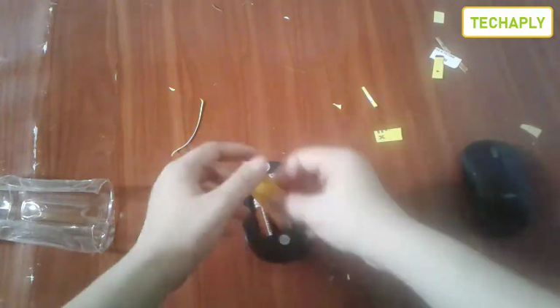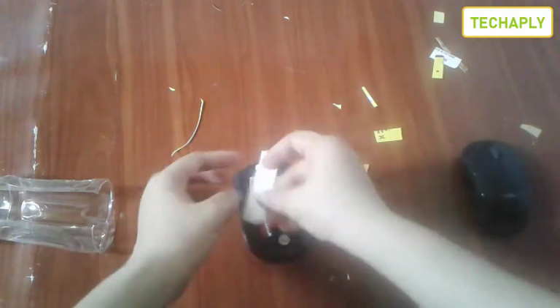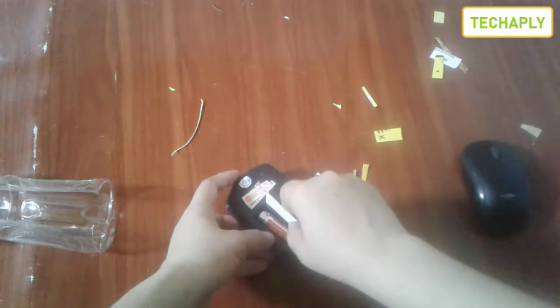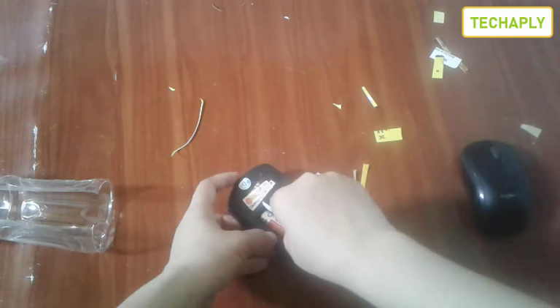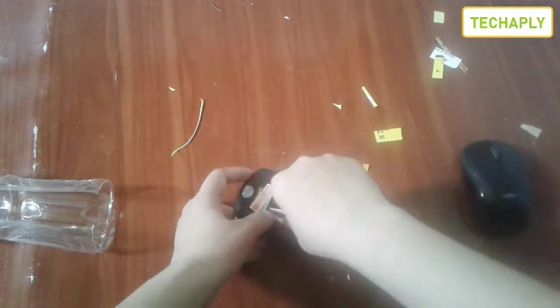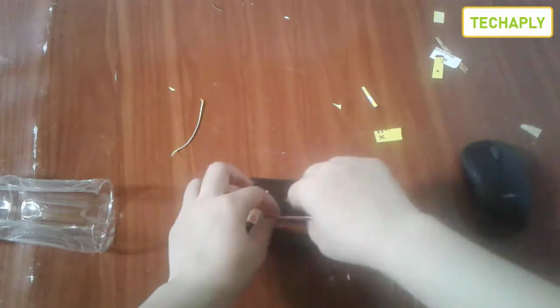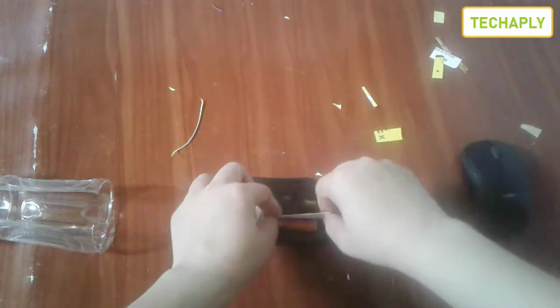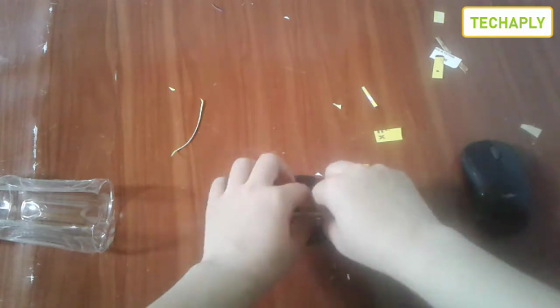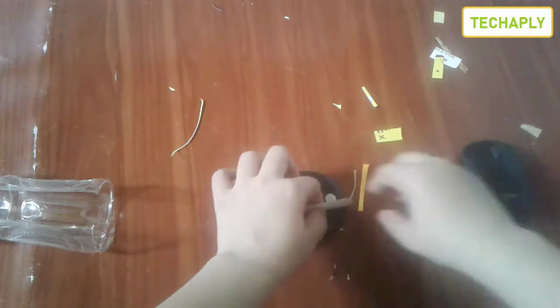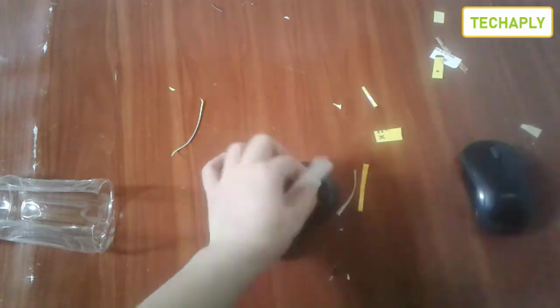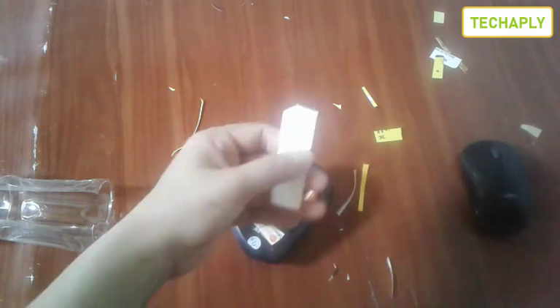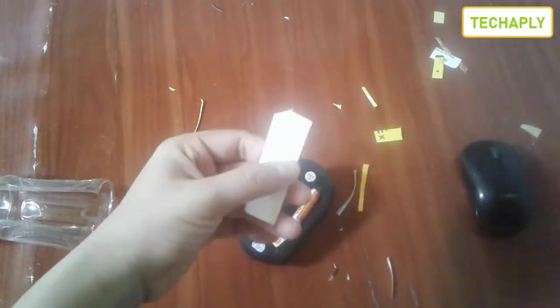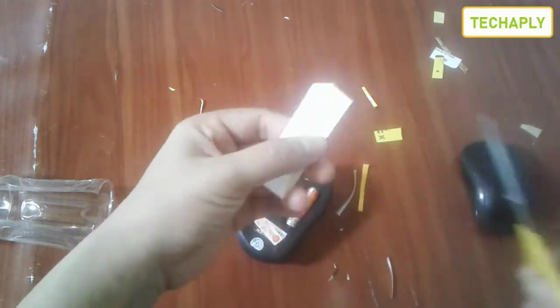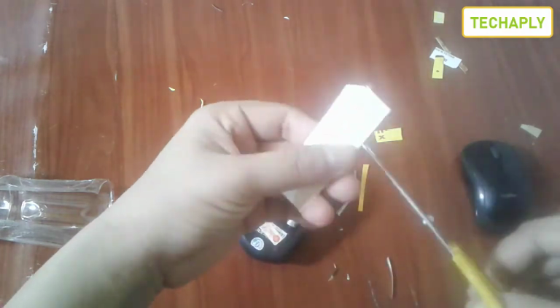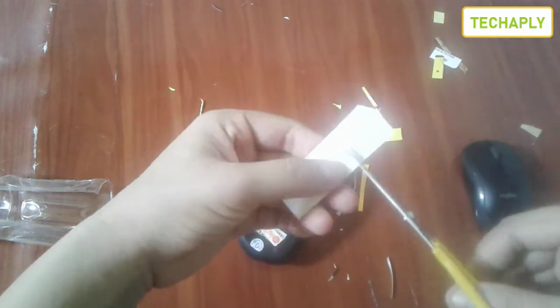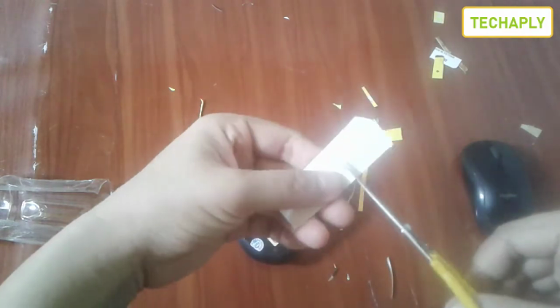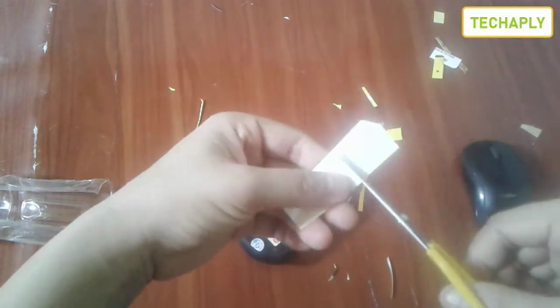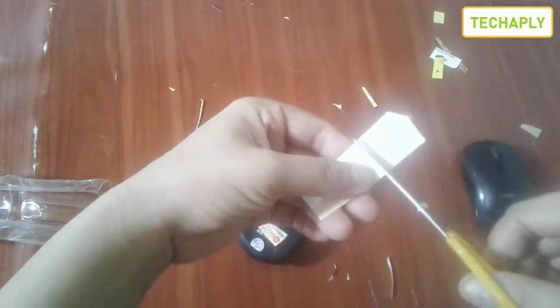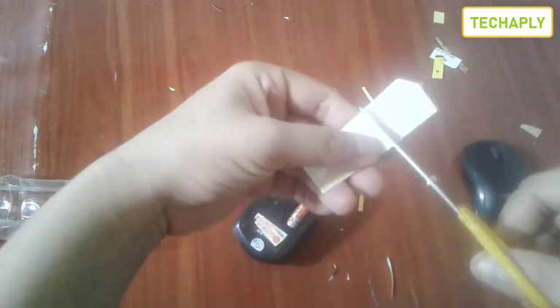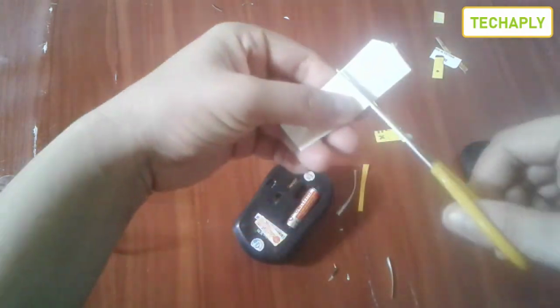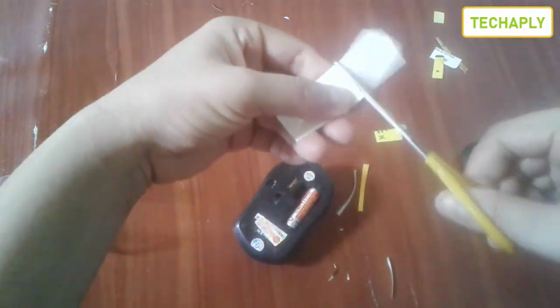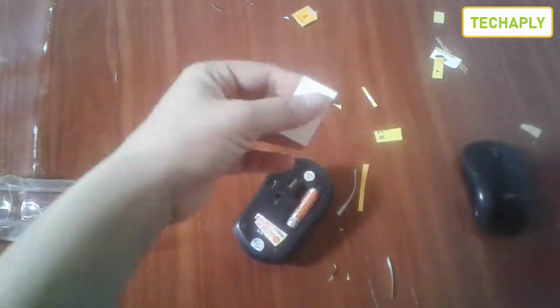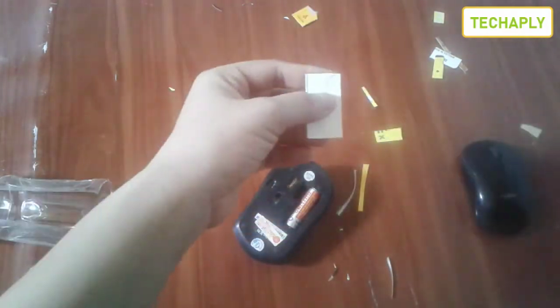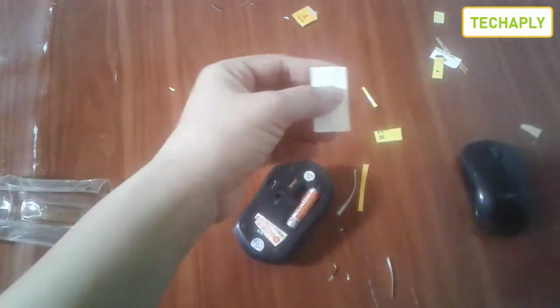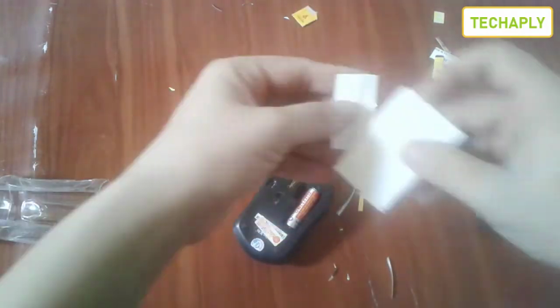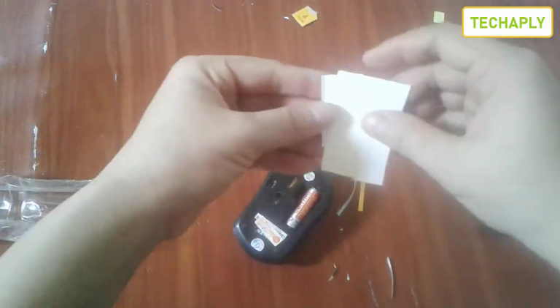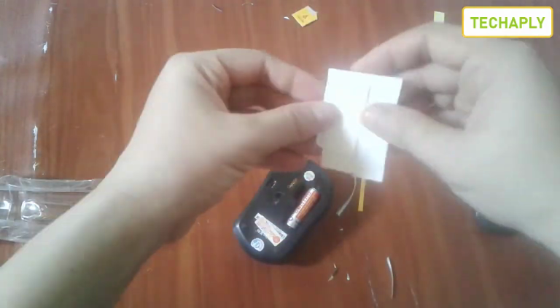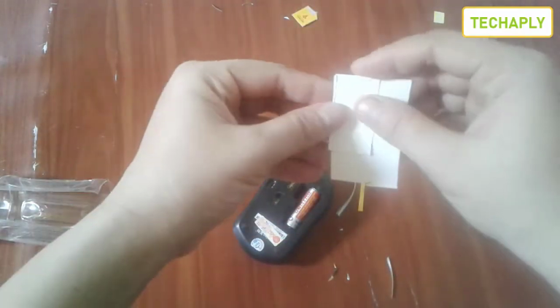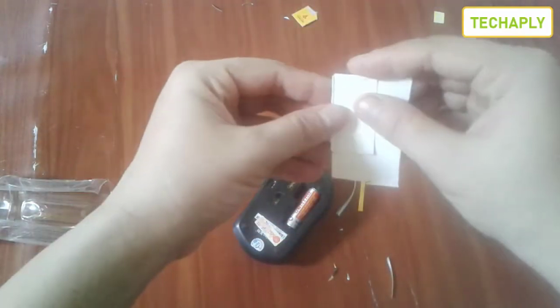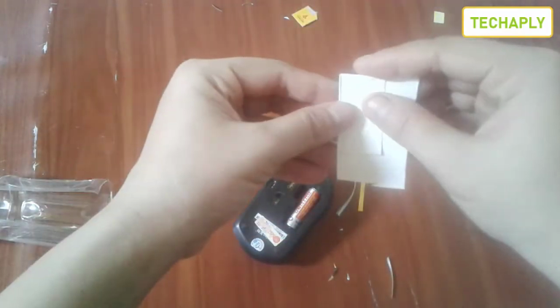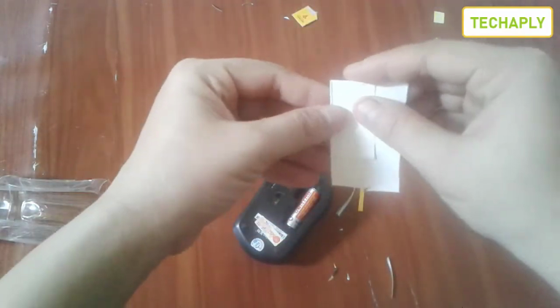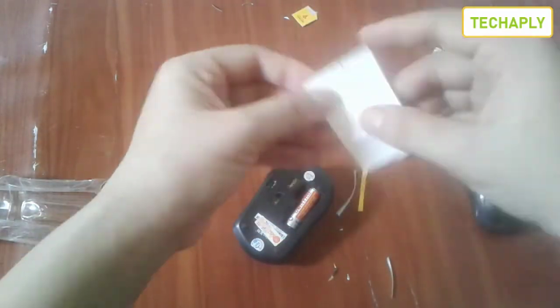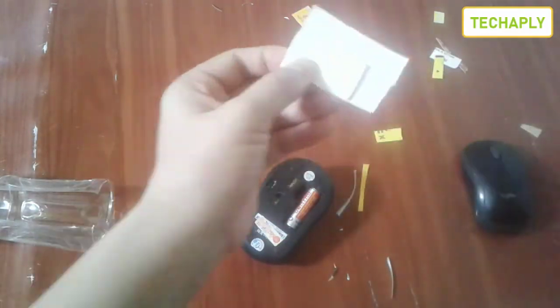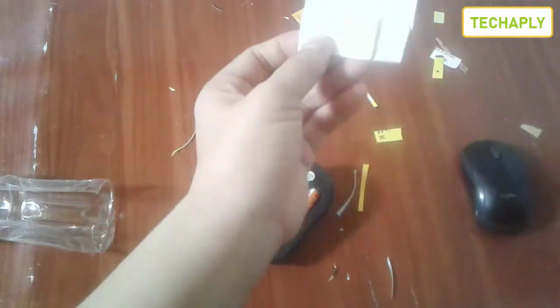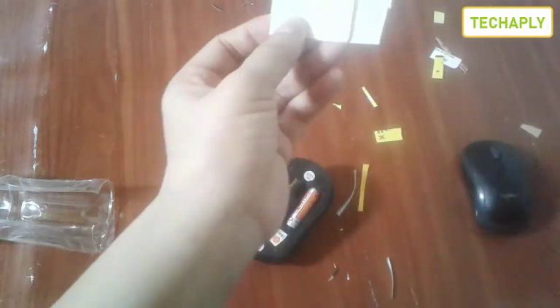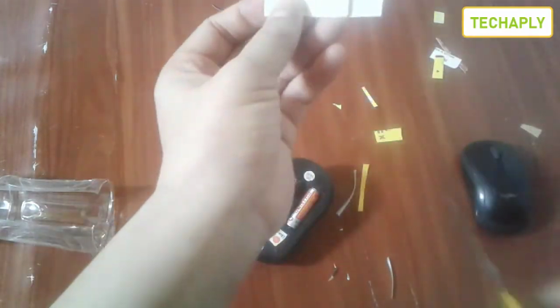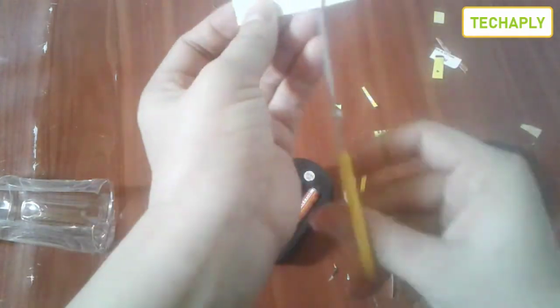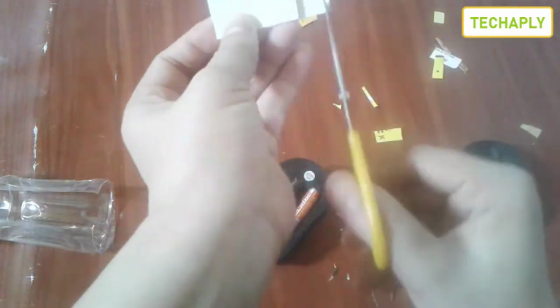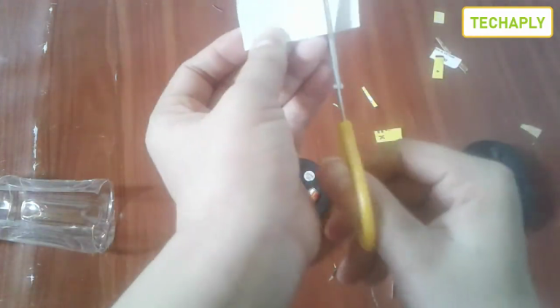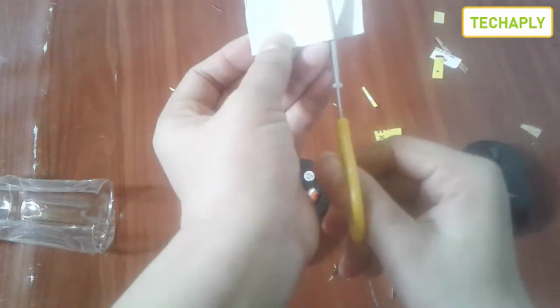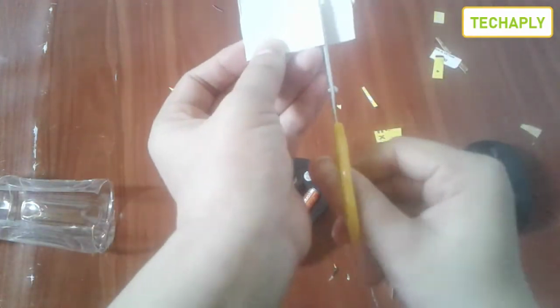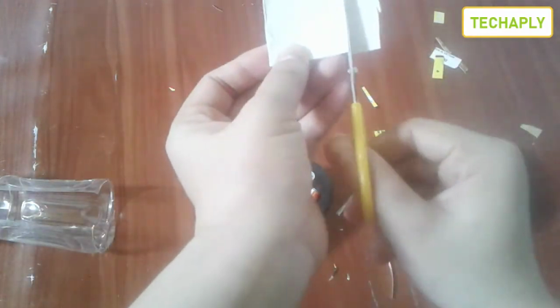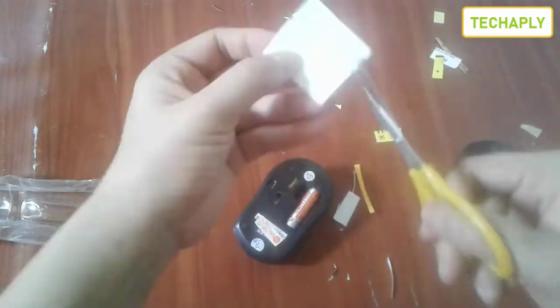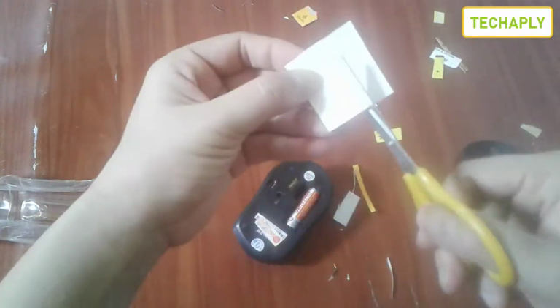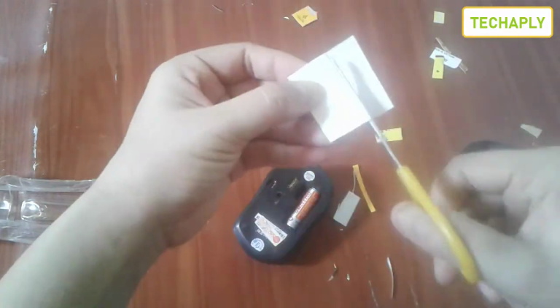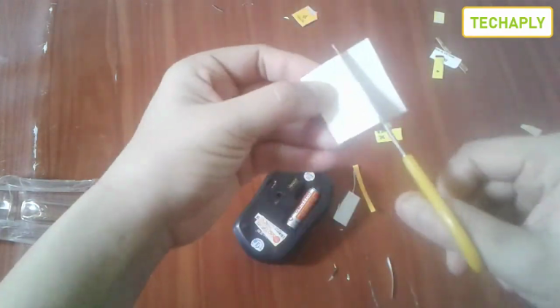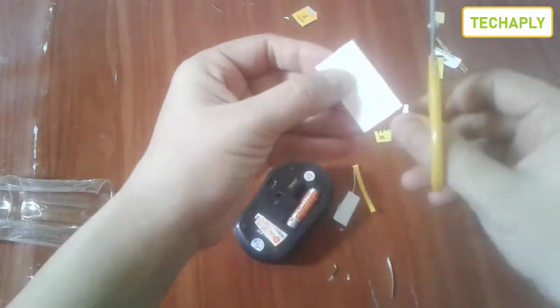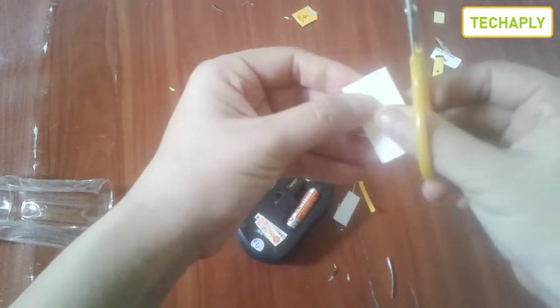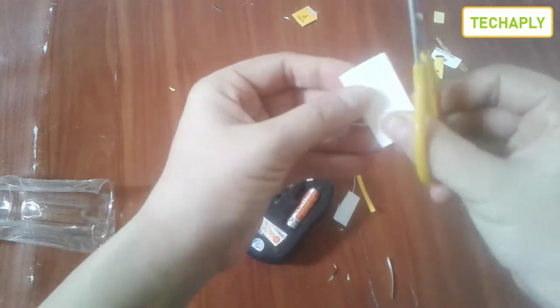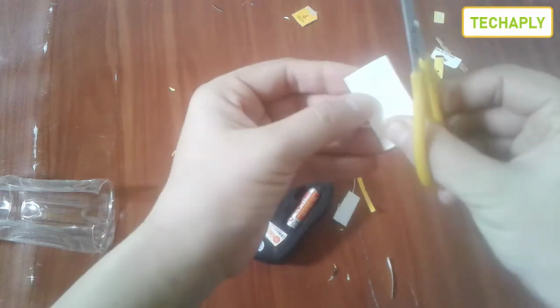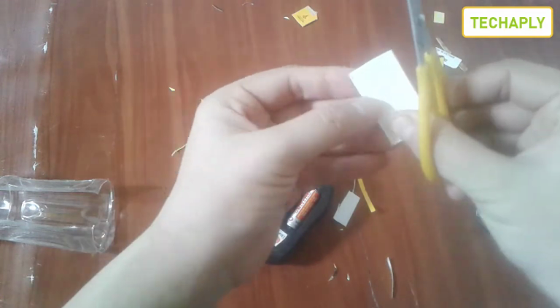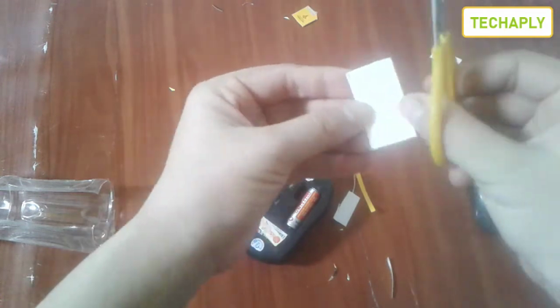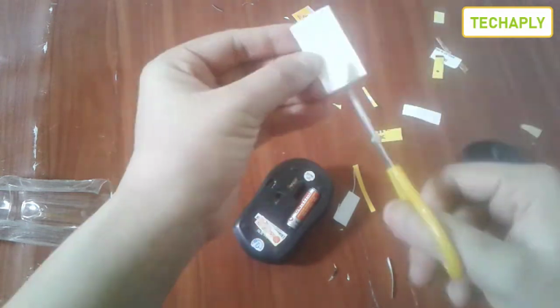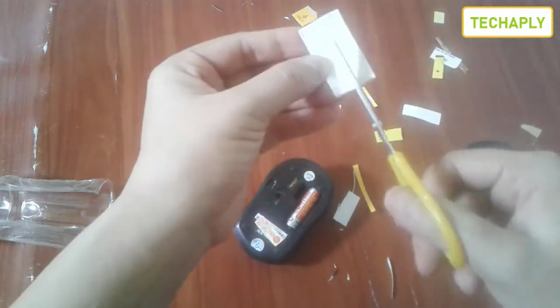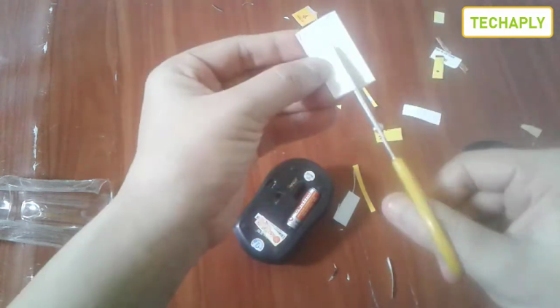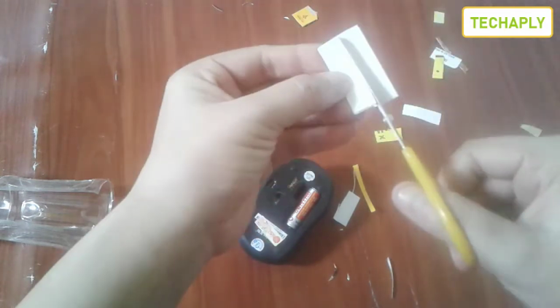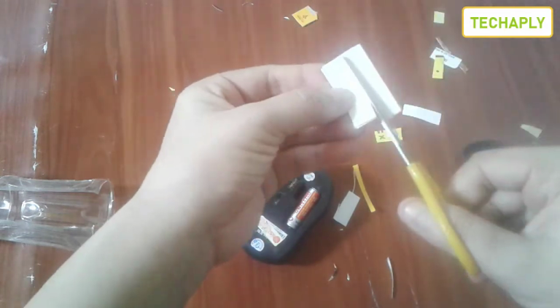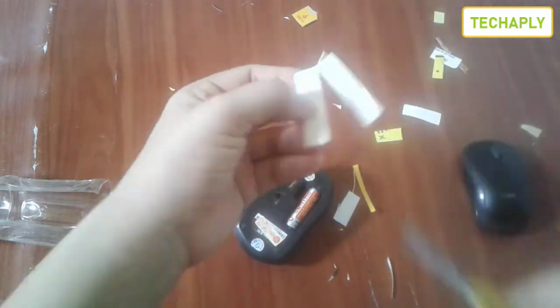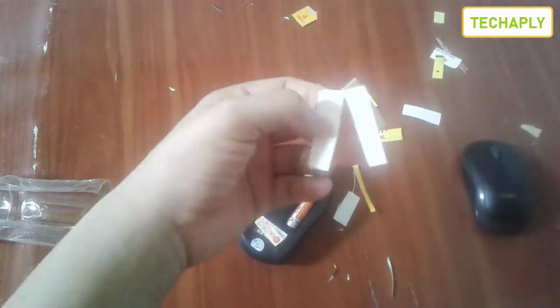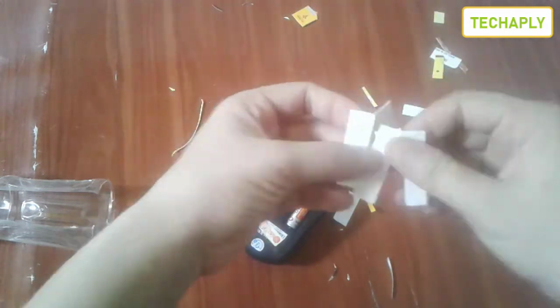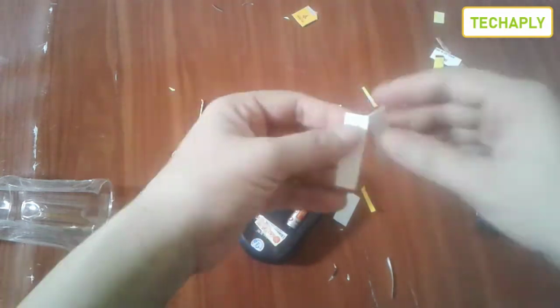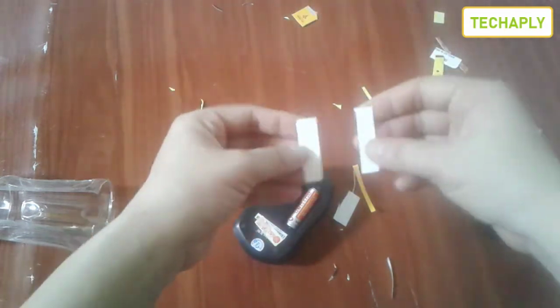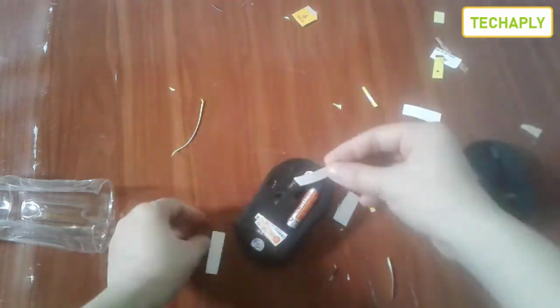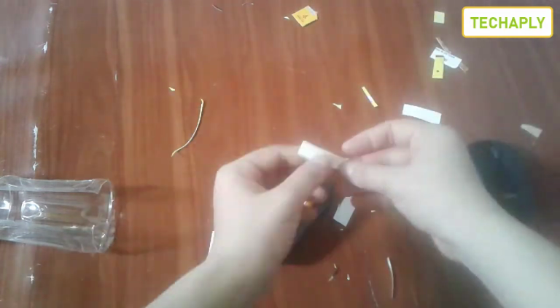Now with this mouse, I've also cut two pieces of paper long enough to match the length of the battery, and I'm gonna stick them in first.